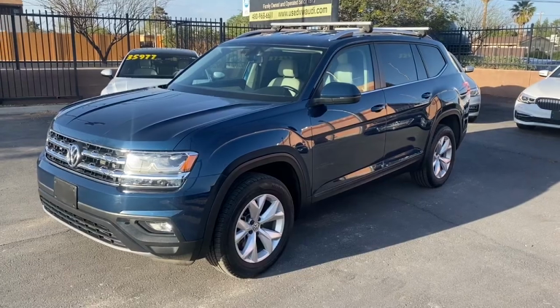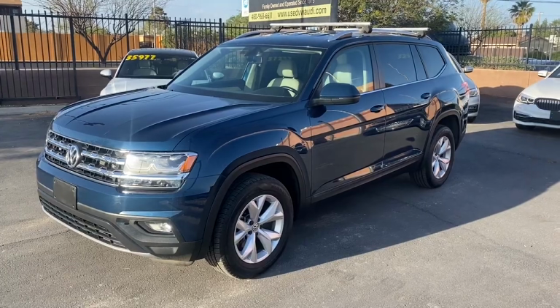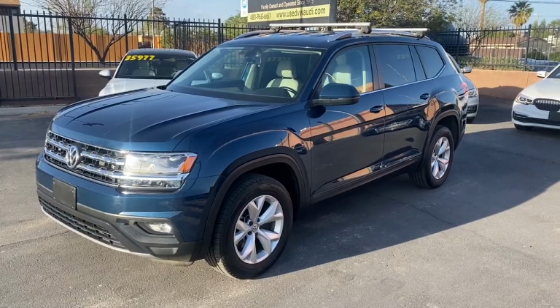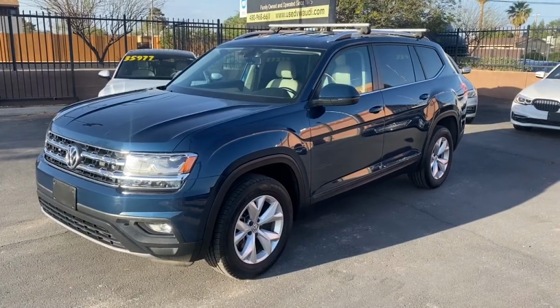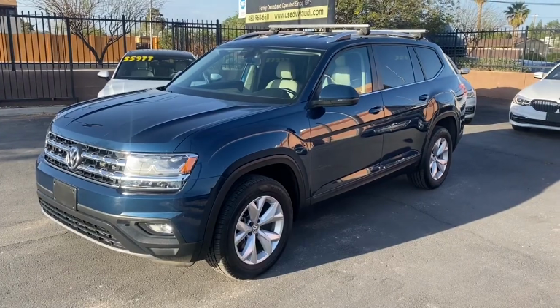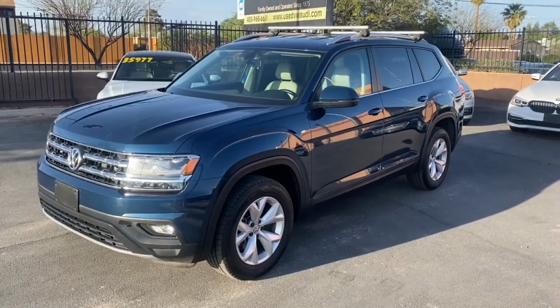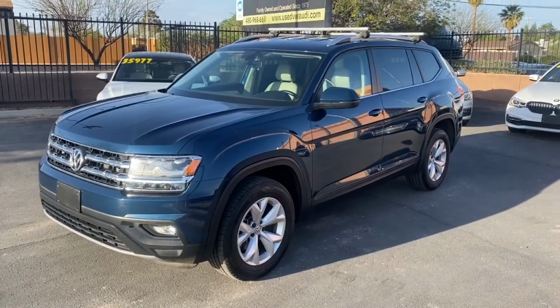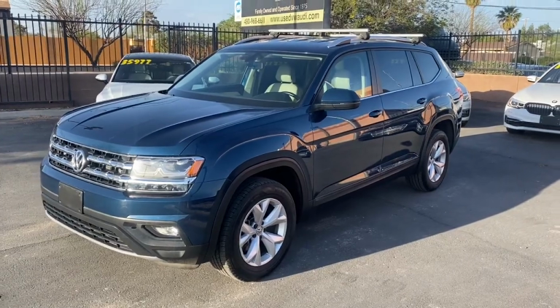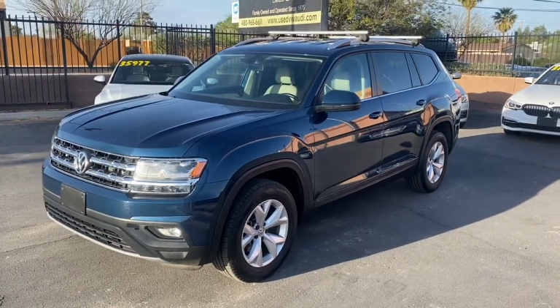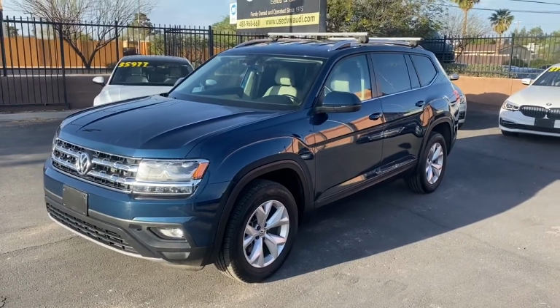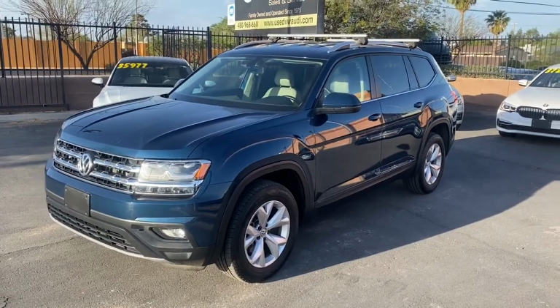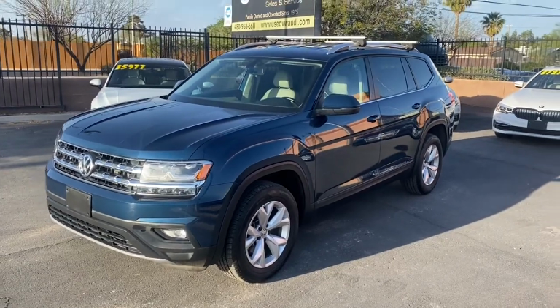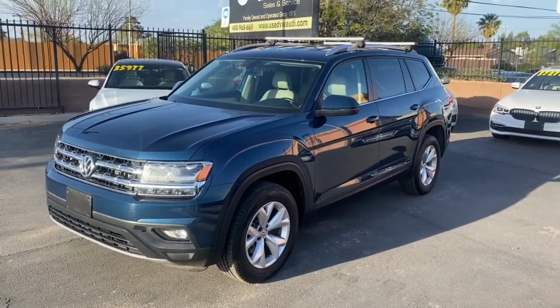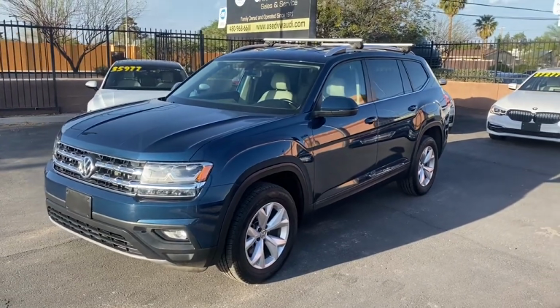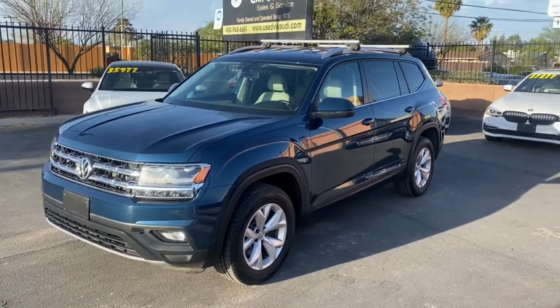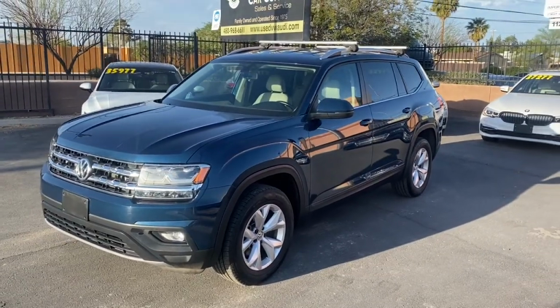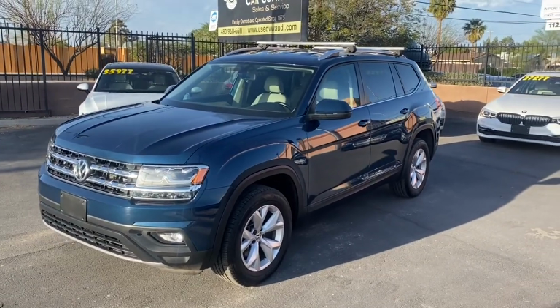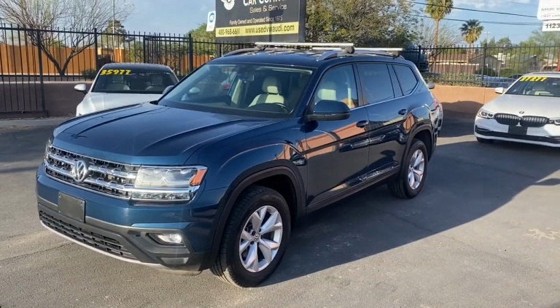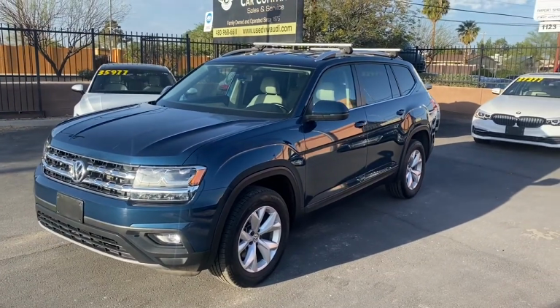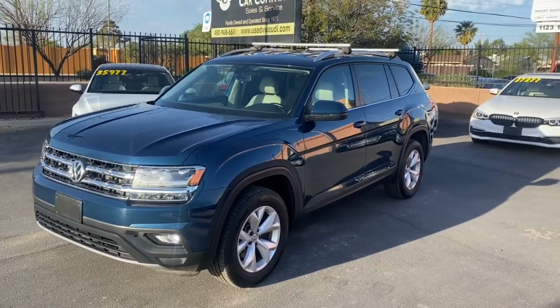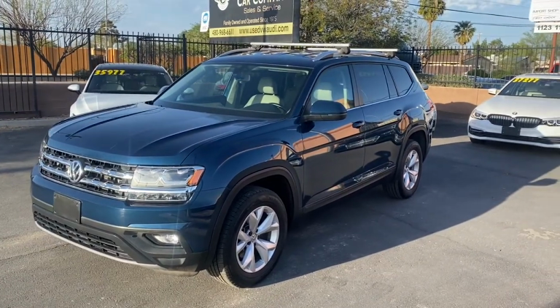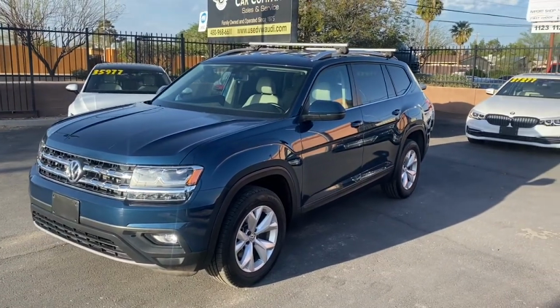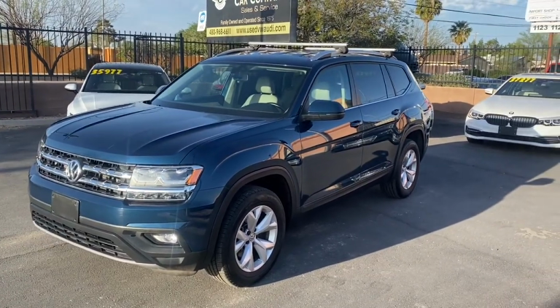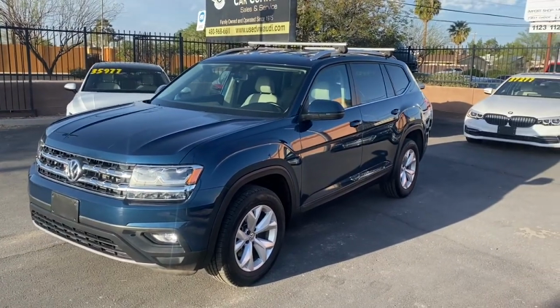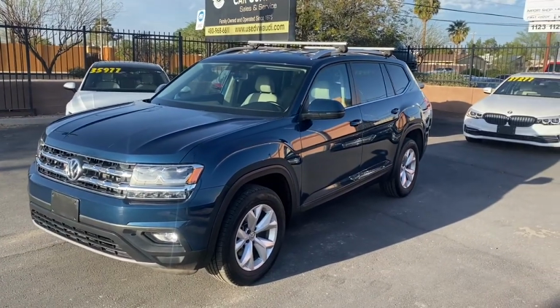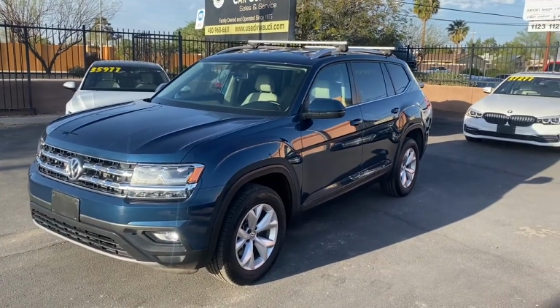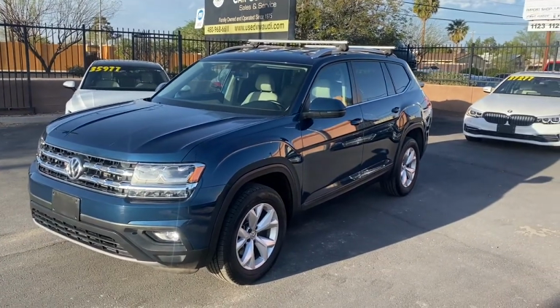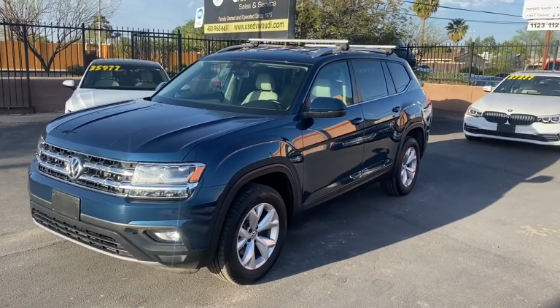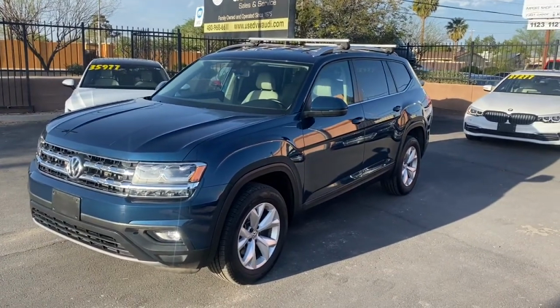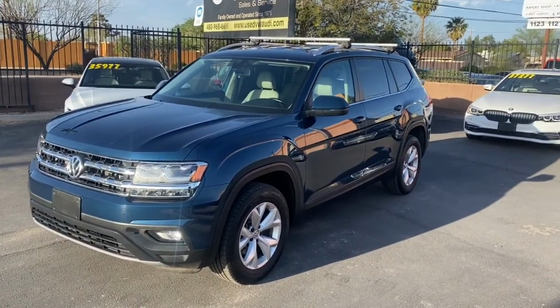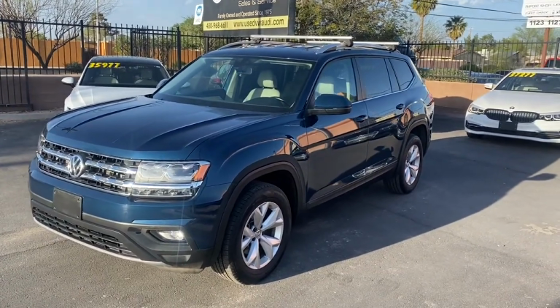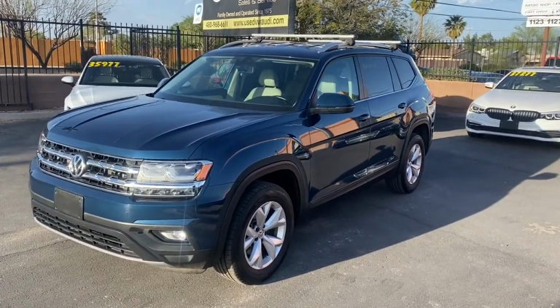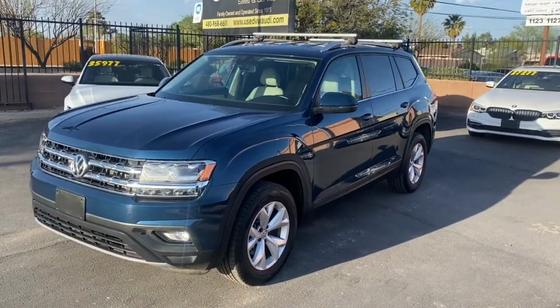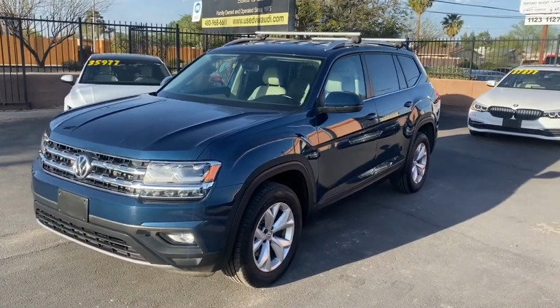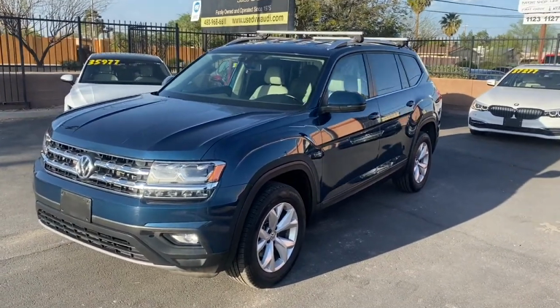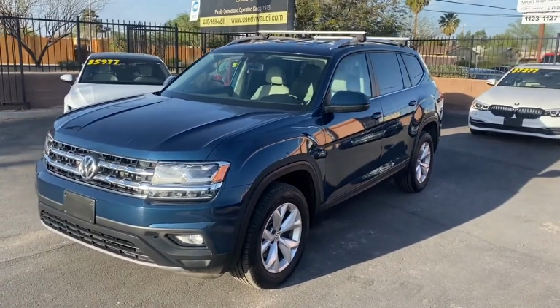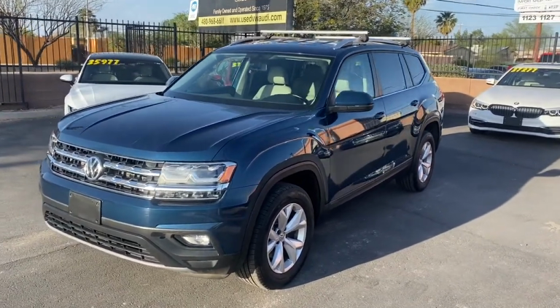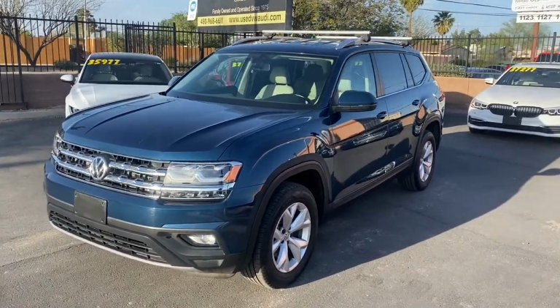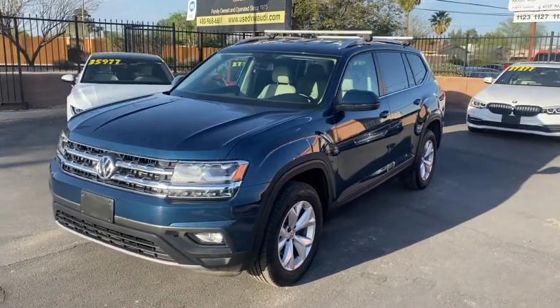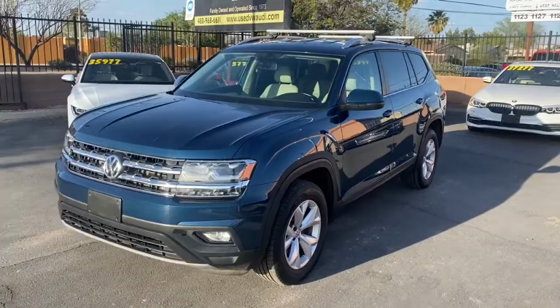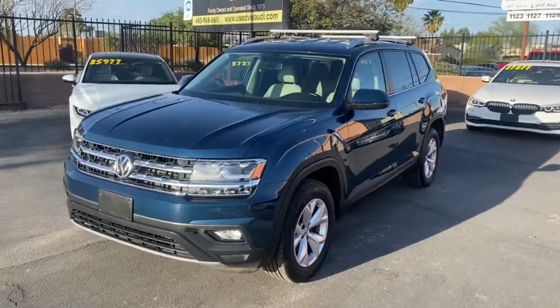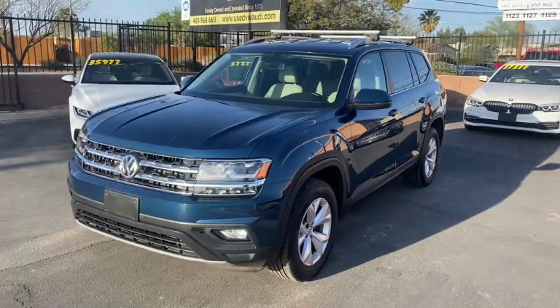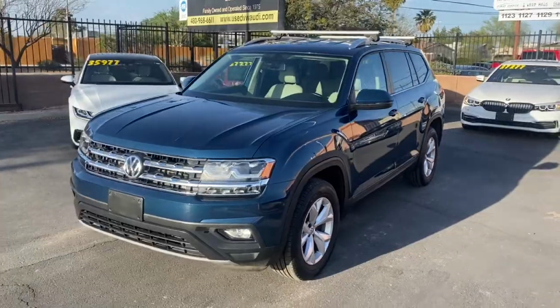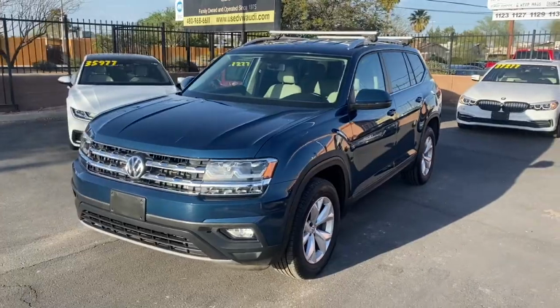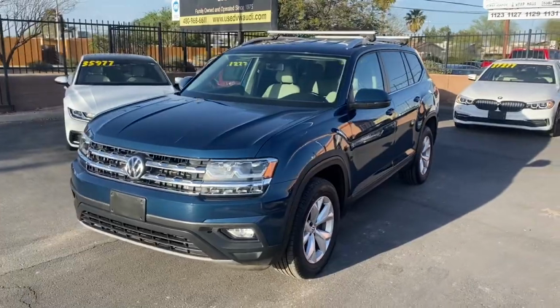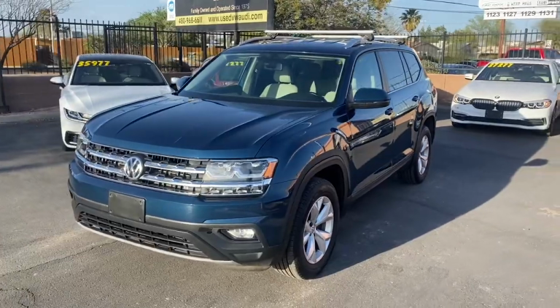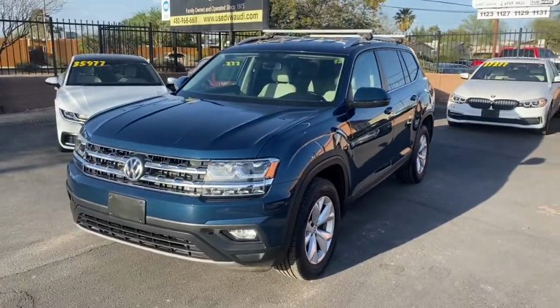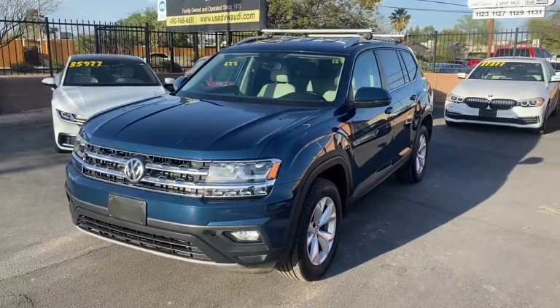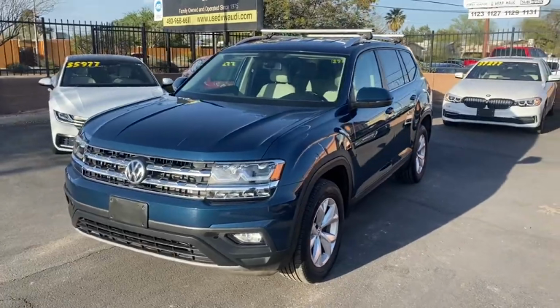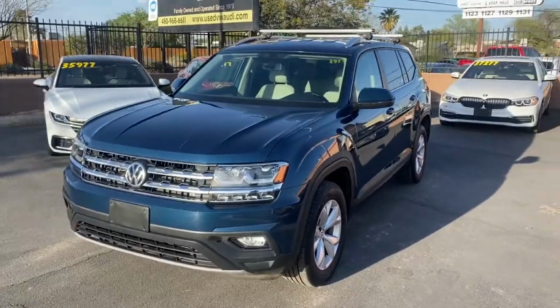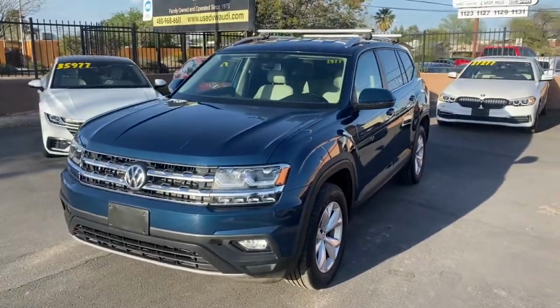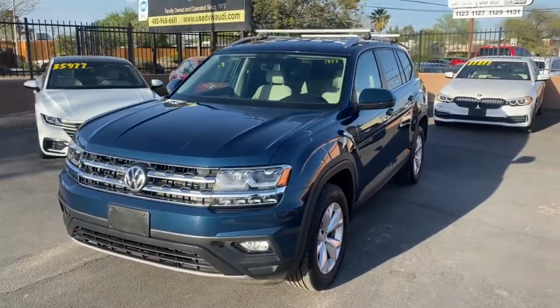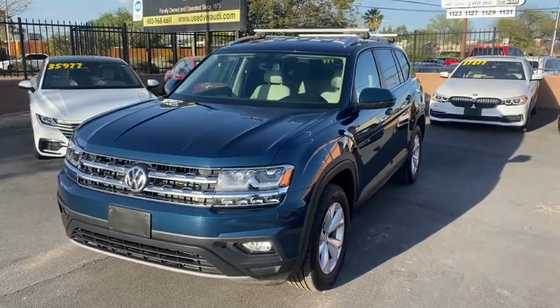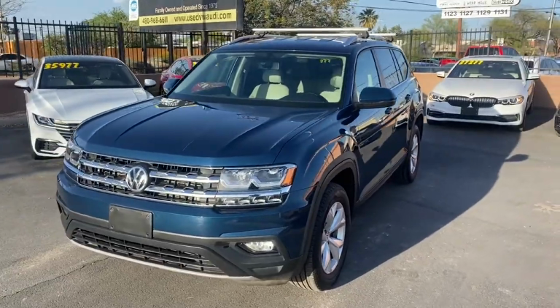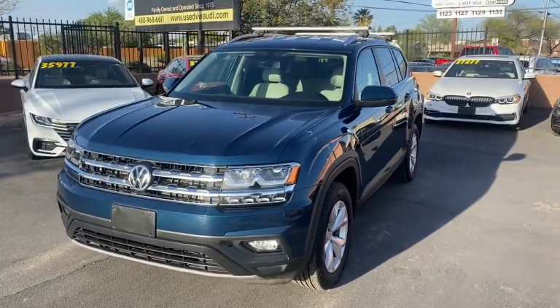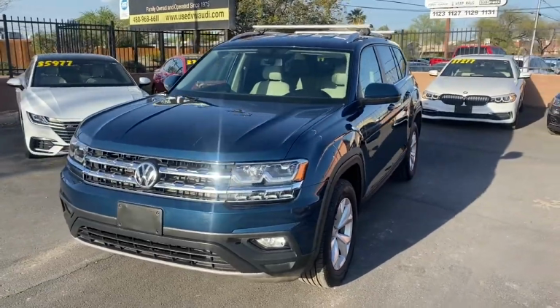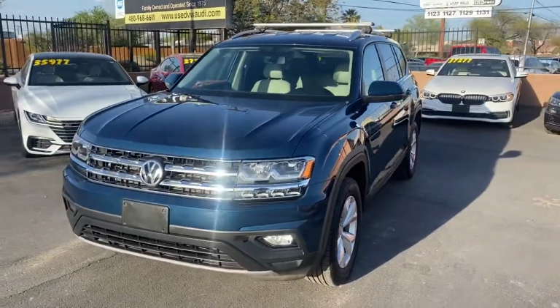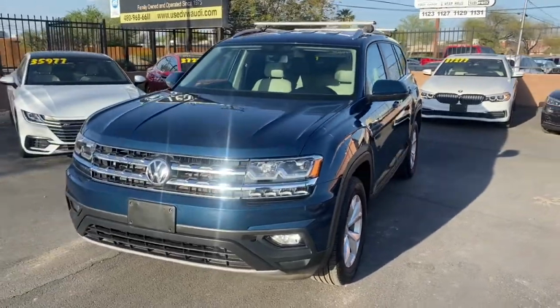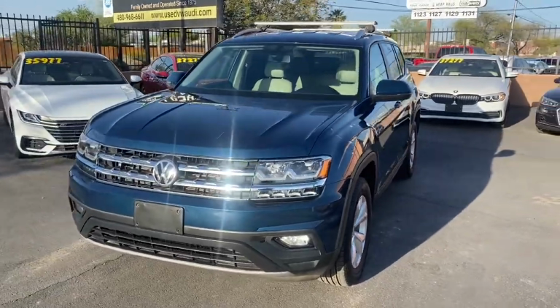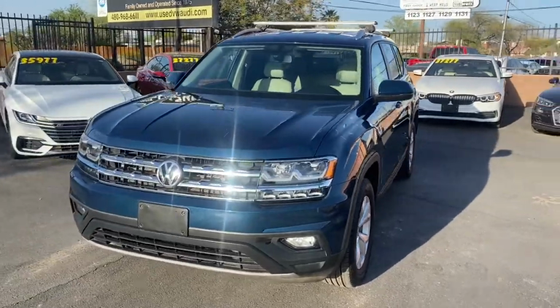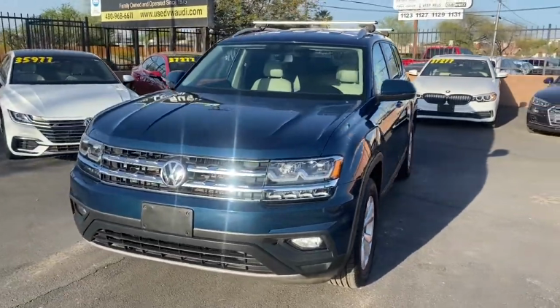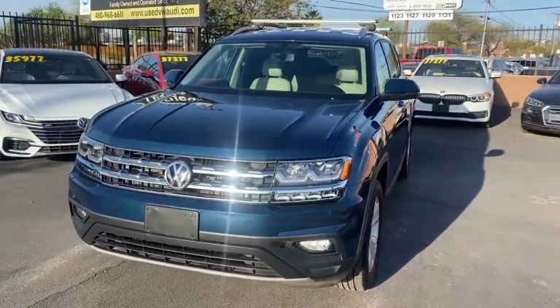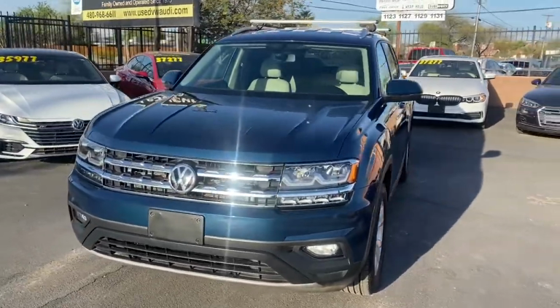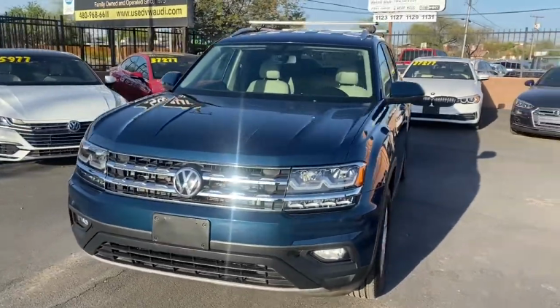What's up guys, it's Taylor with LeSueur Car Company and we are back with another car review. Today we'll be checking out our new 2018 Volkswagen Atlas.